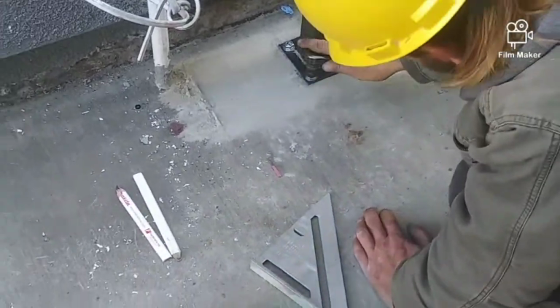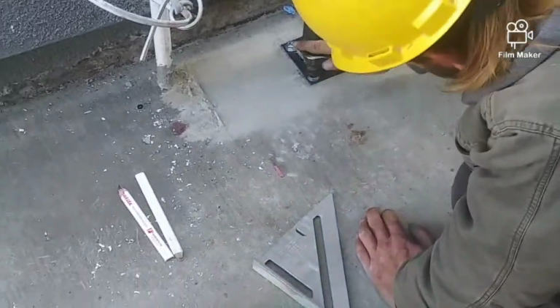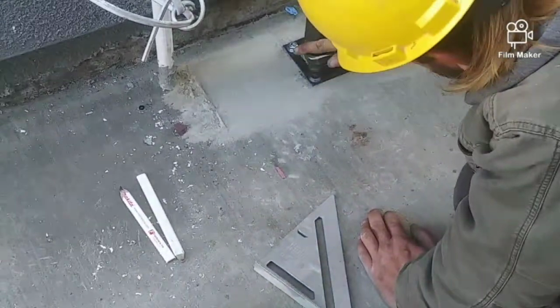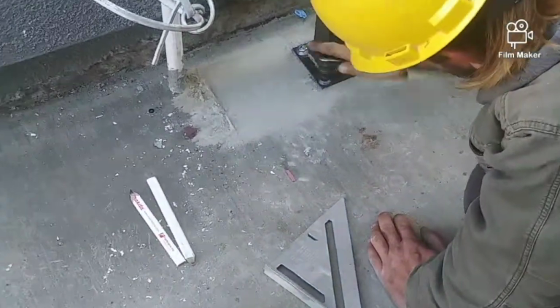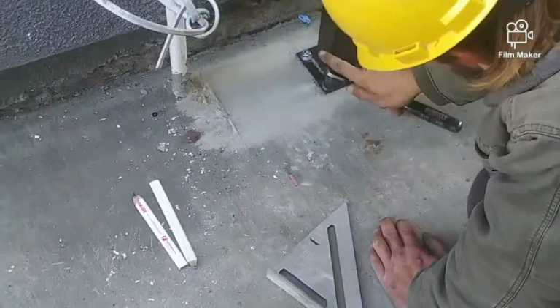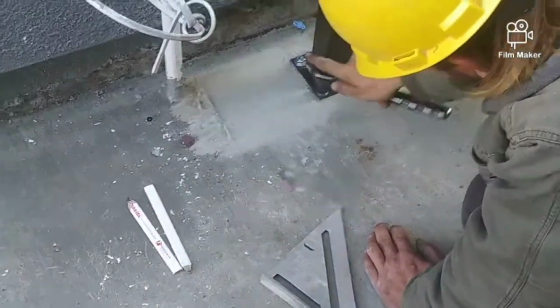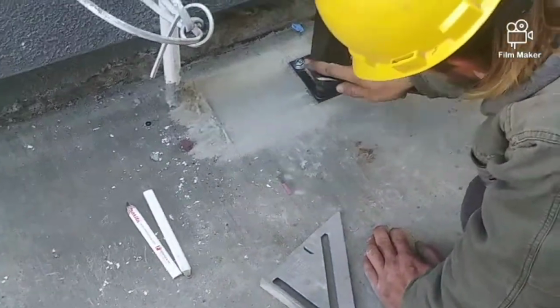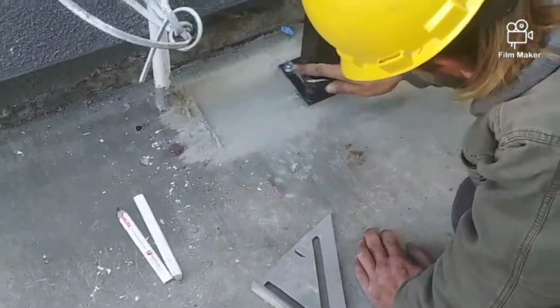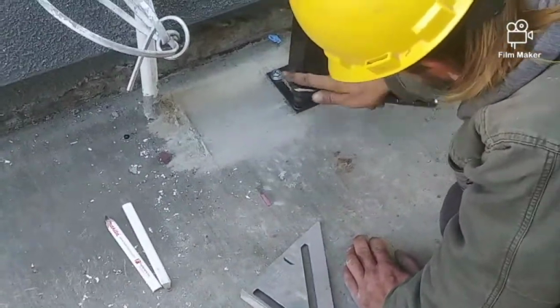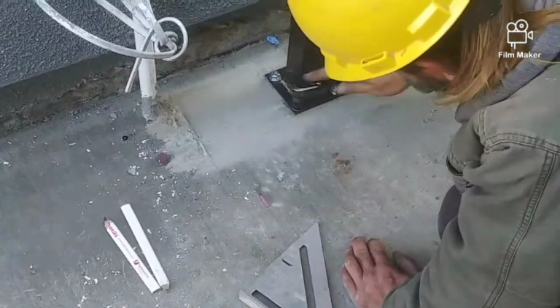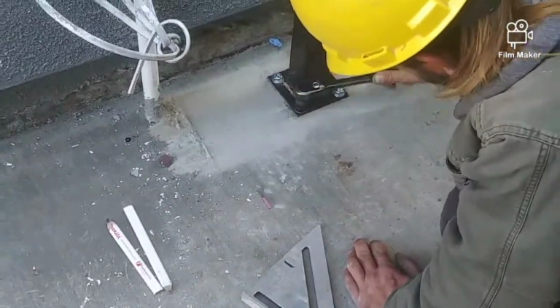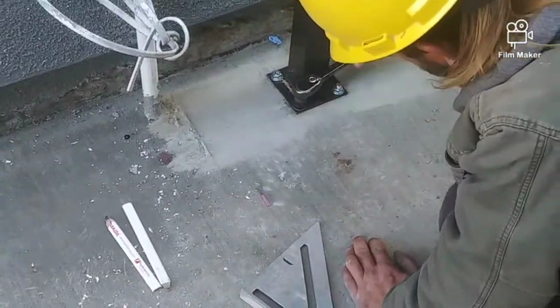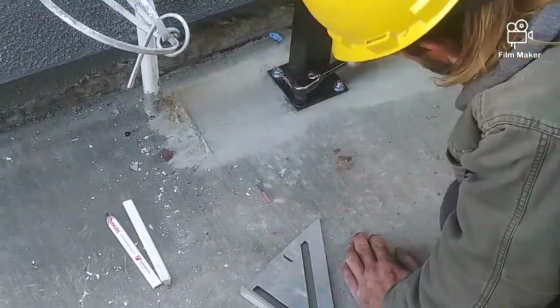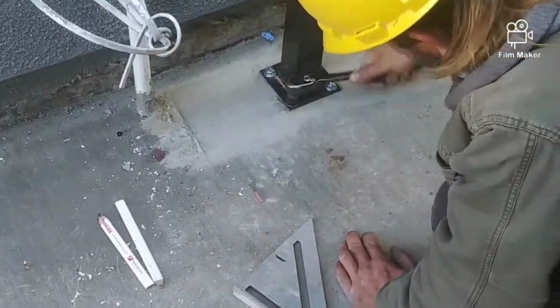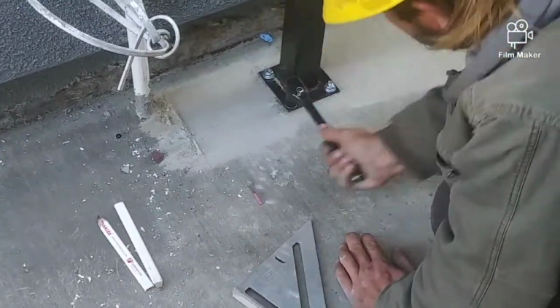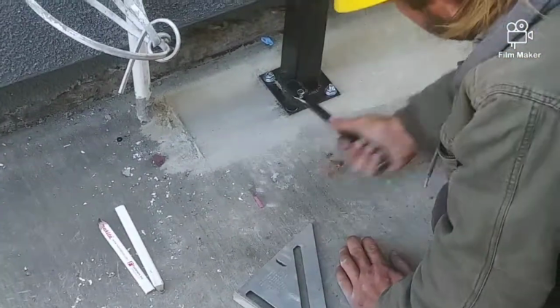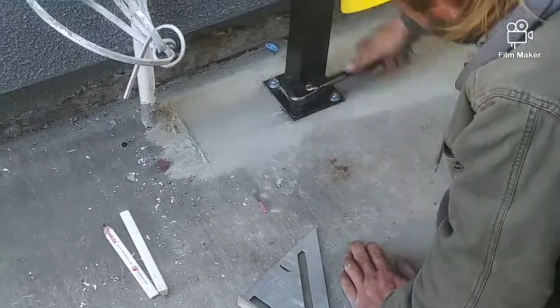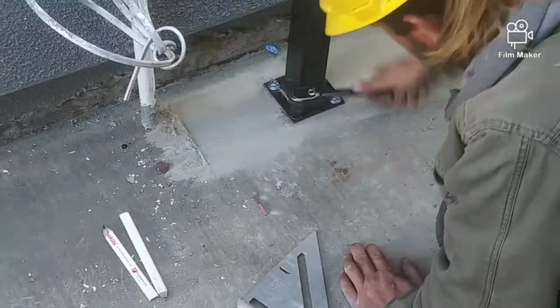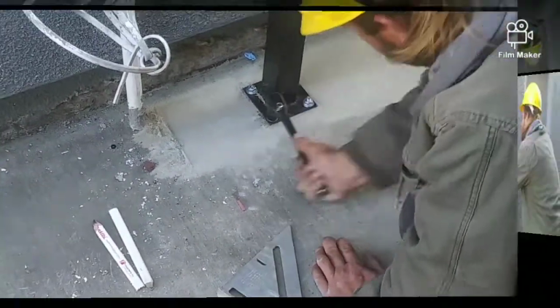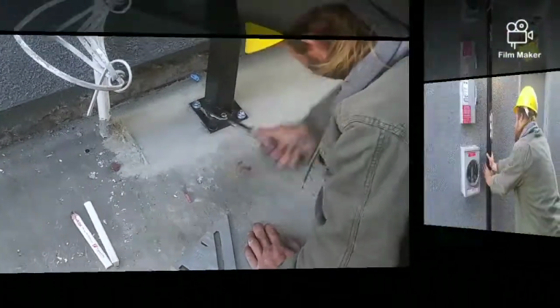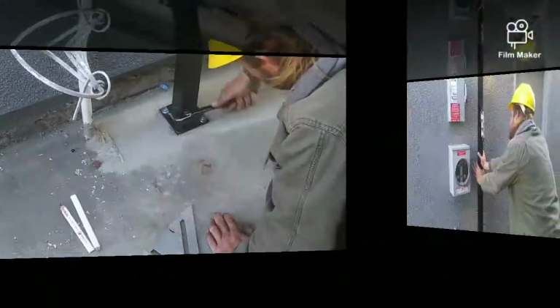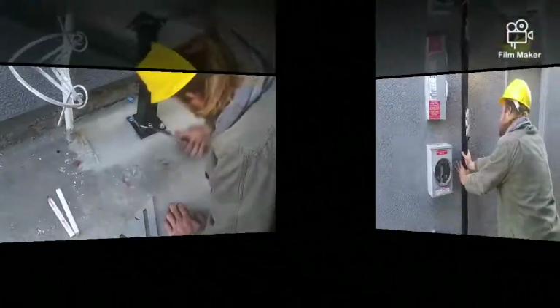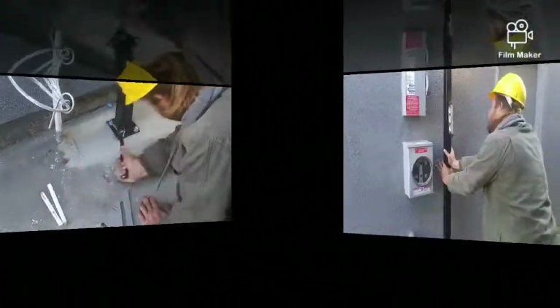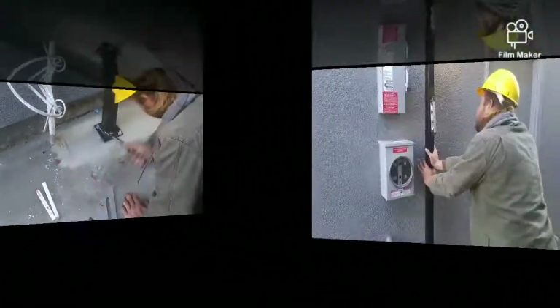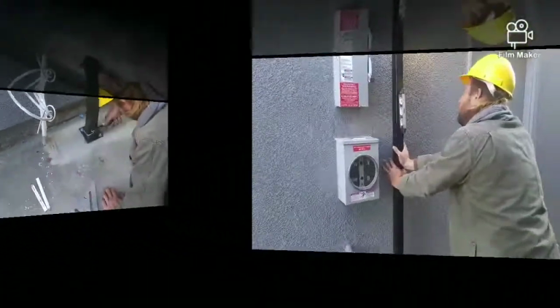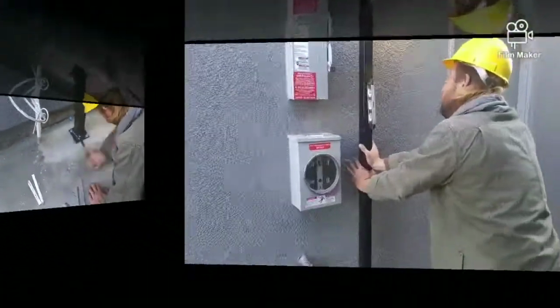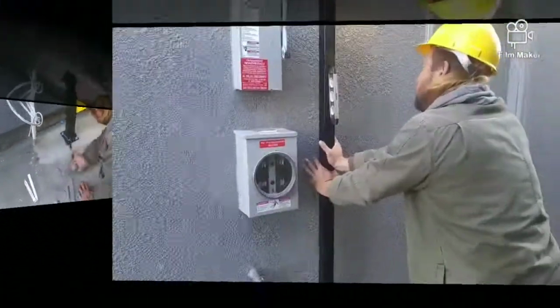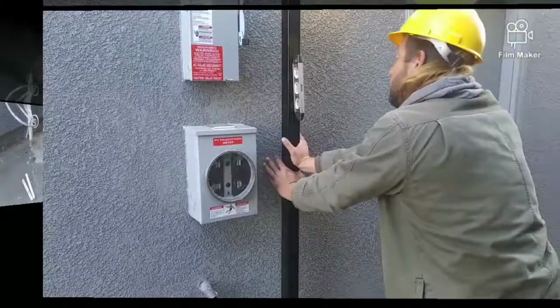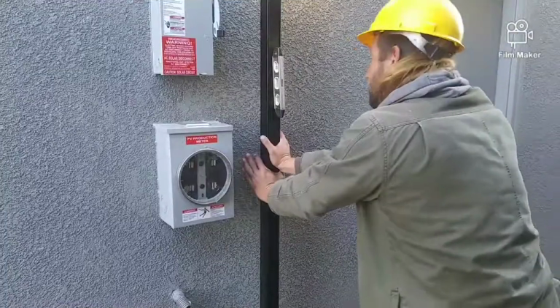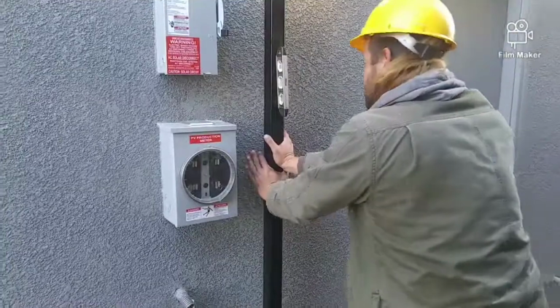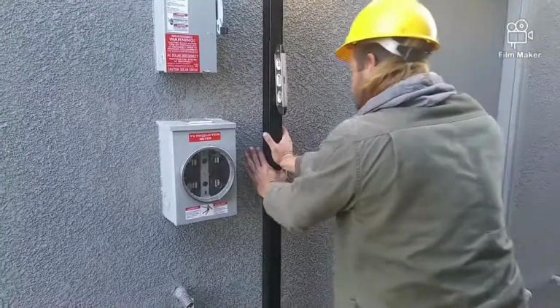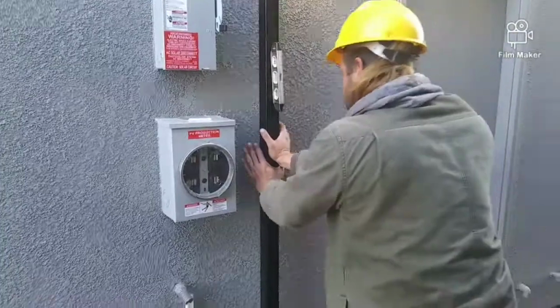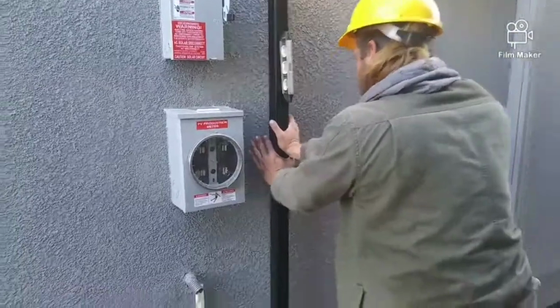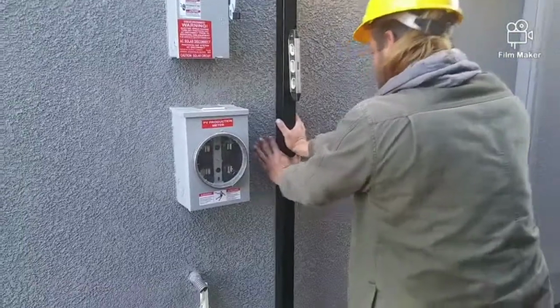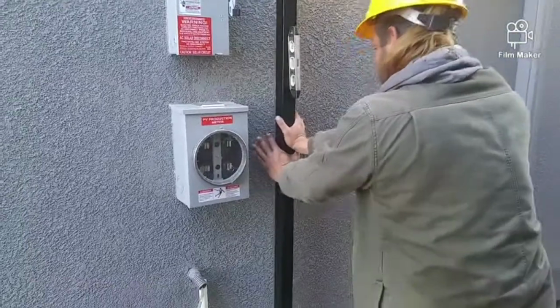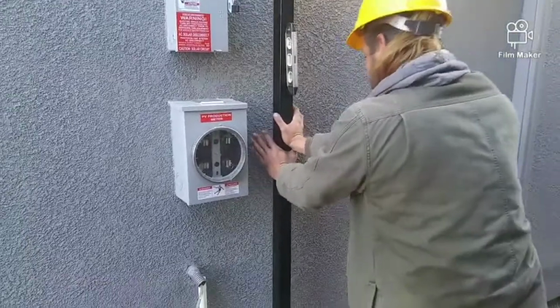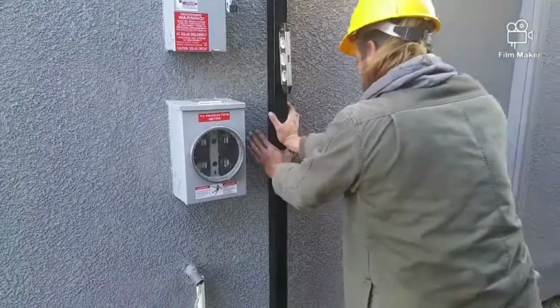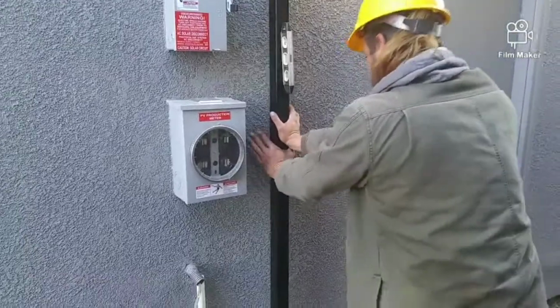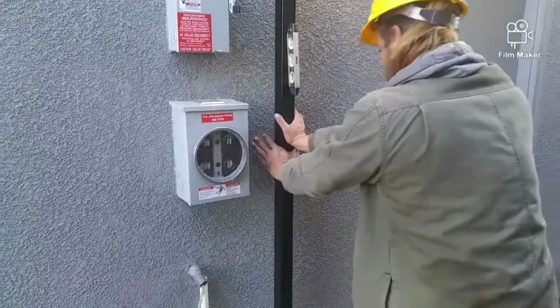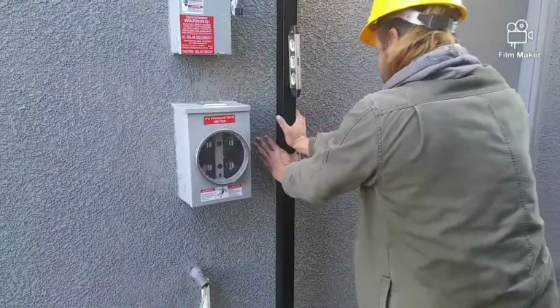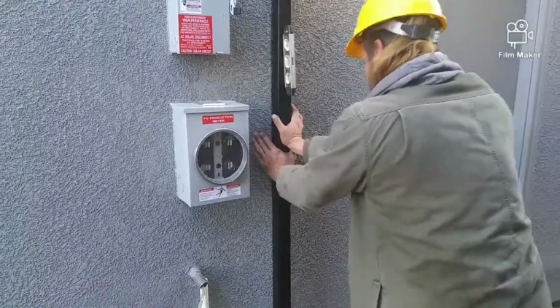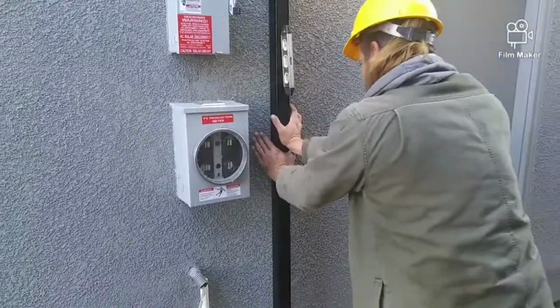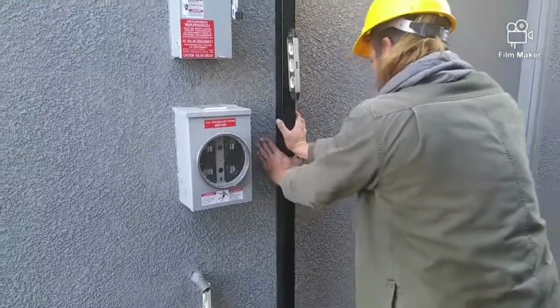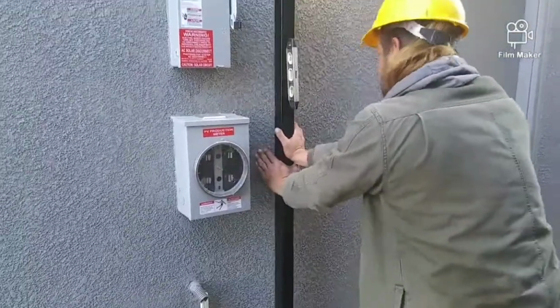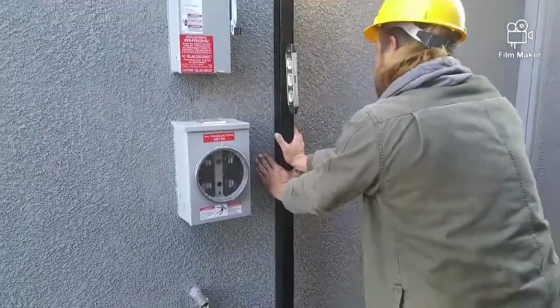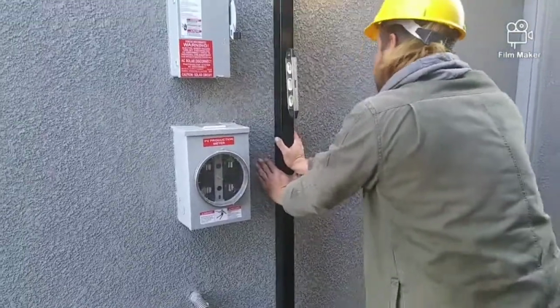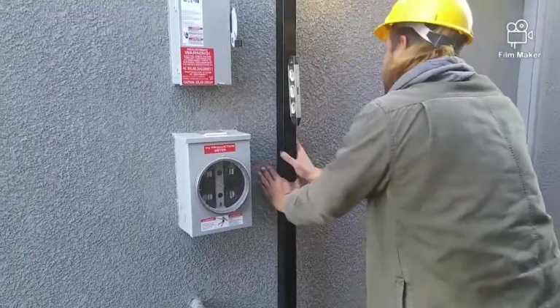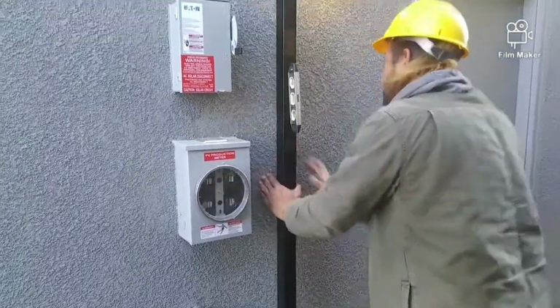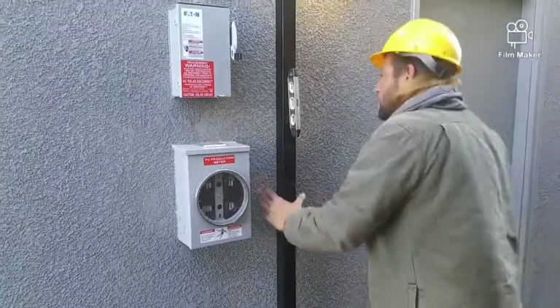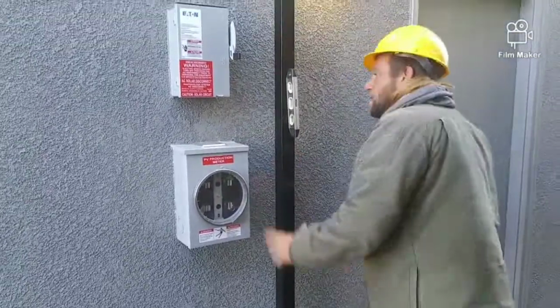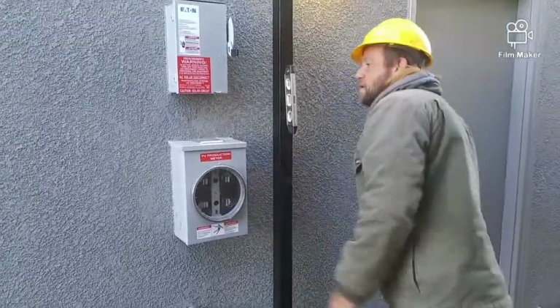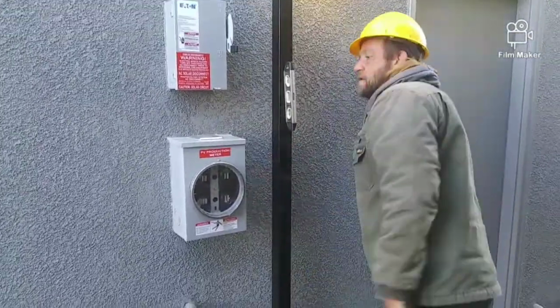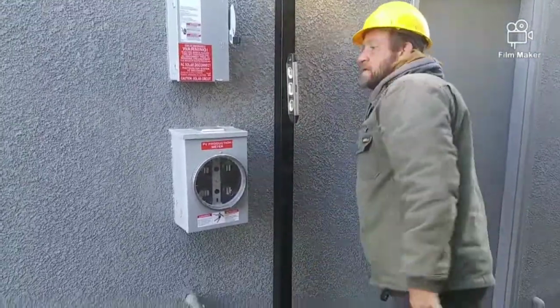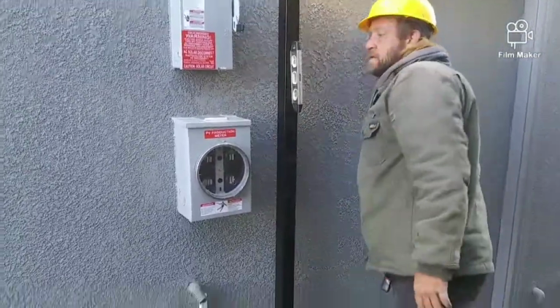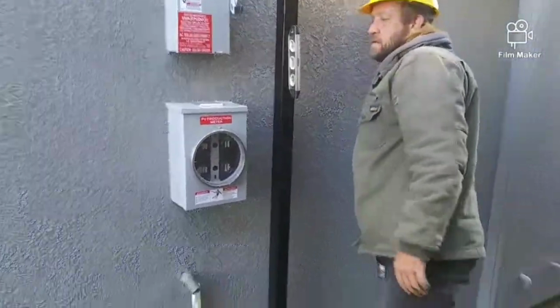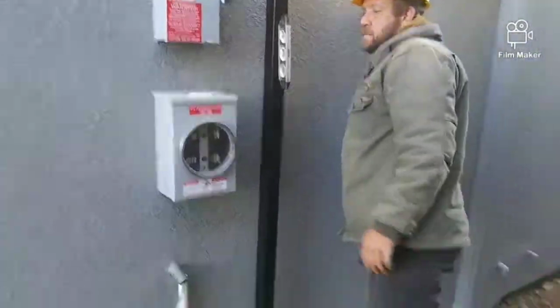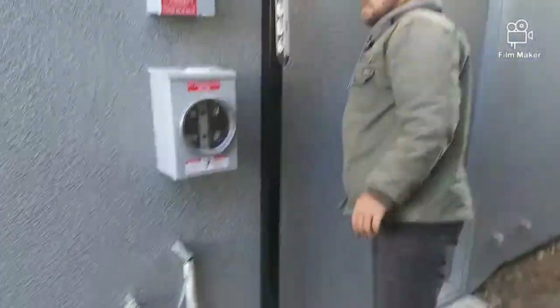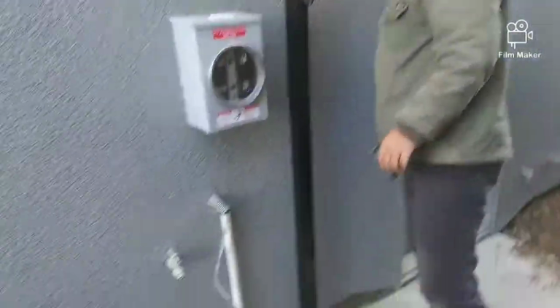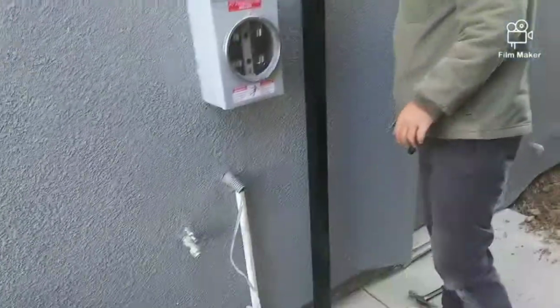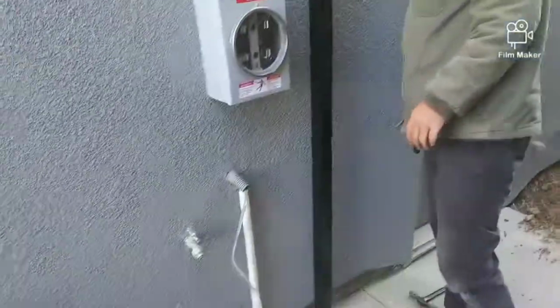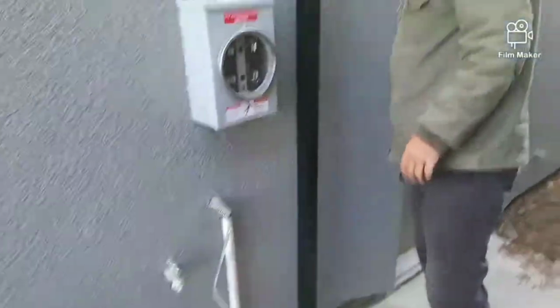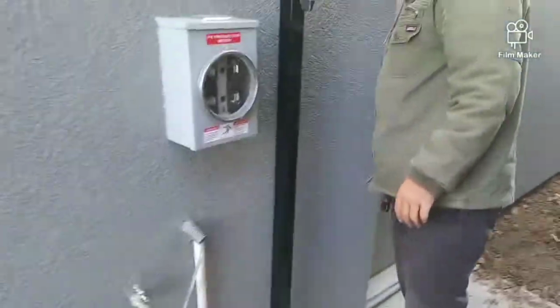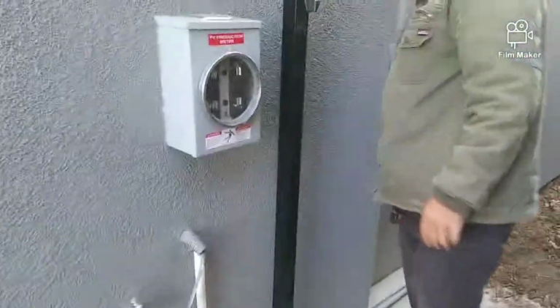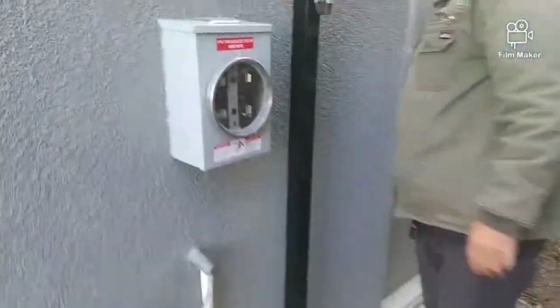And that's how you set up a flange post. The only things you need are a square, a level, power, and a rotohammer.